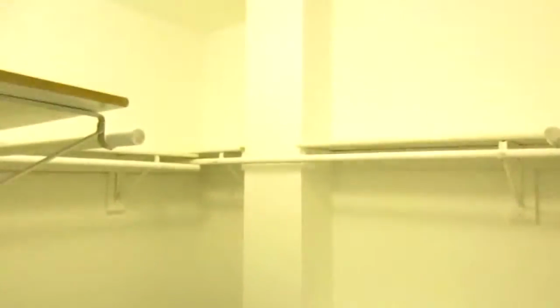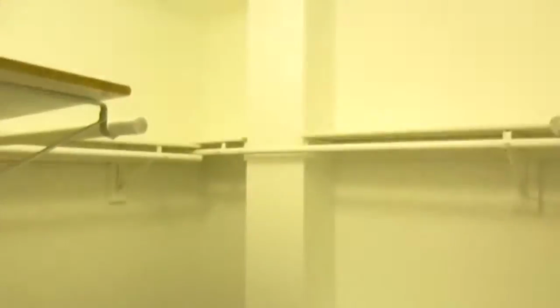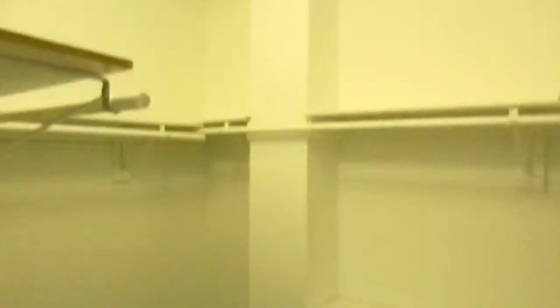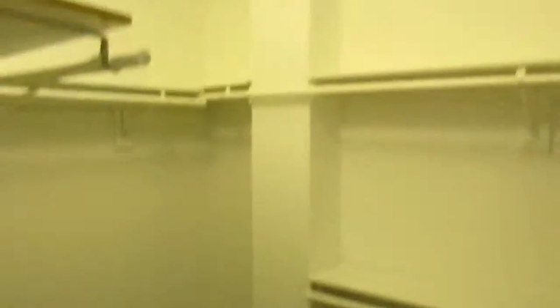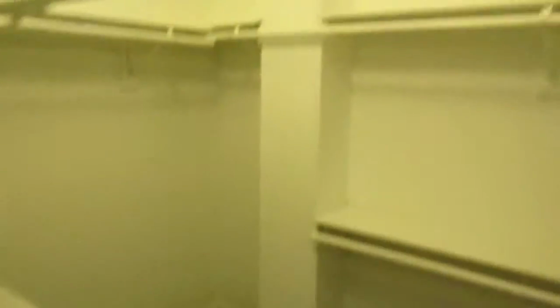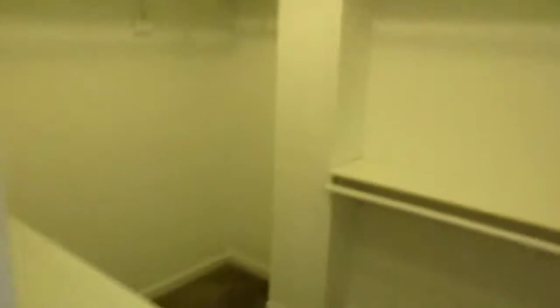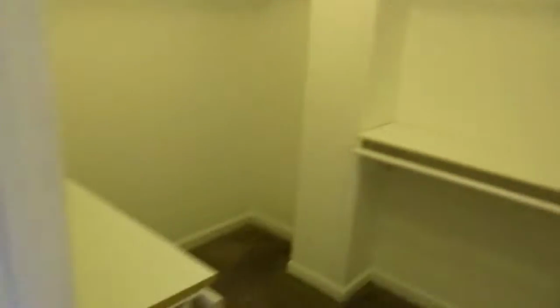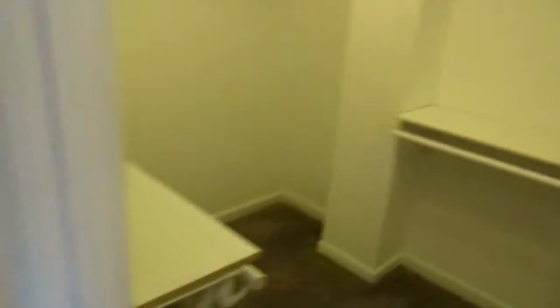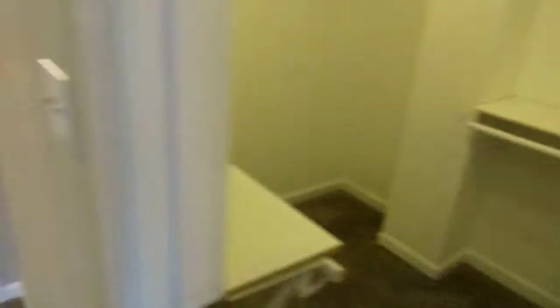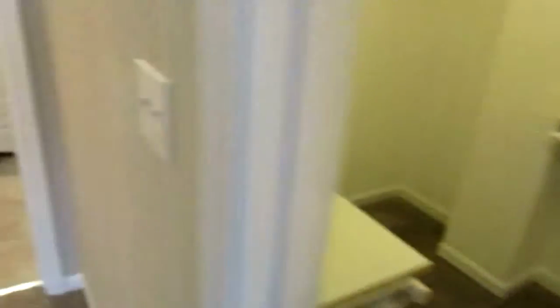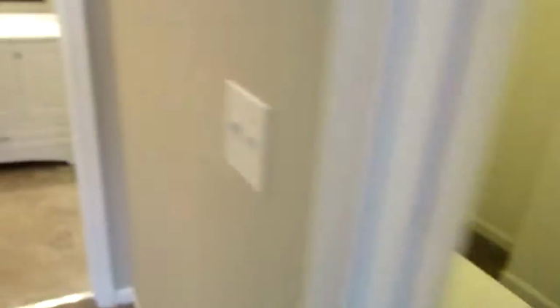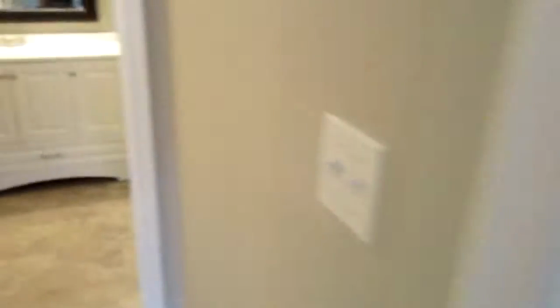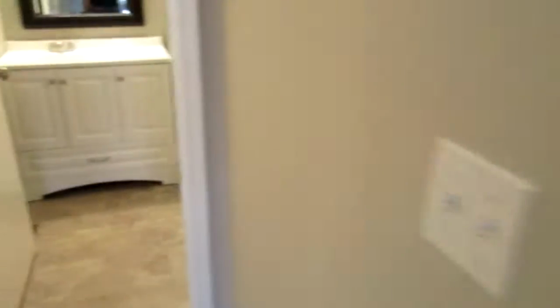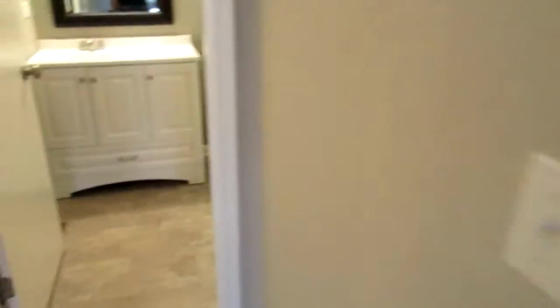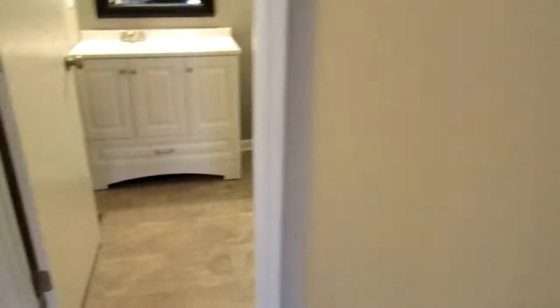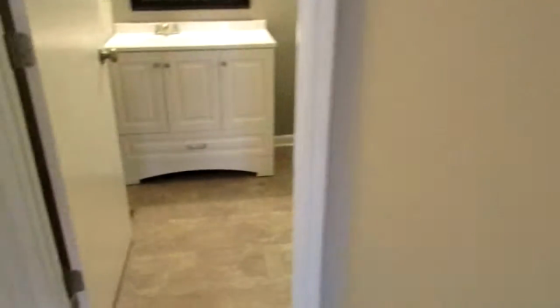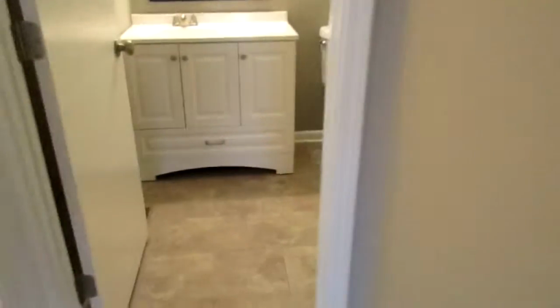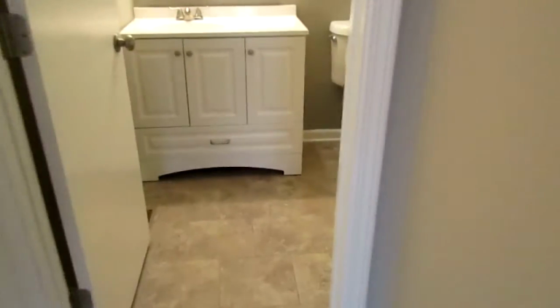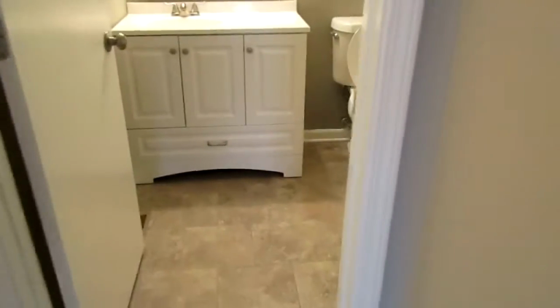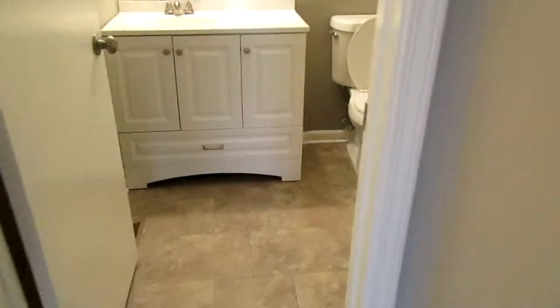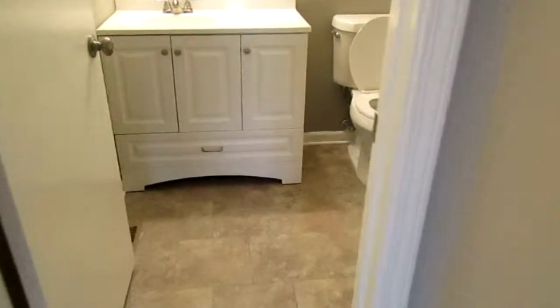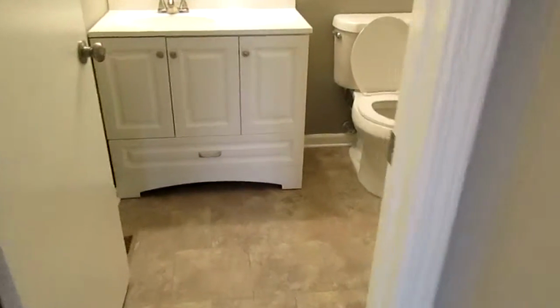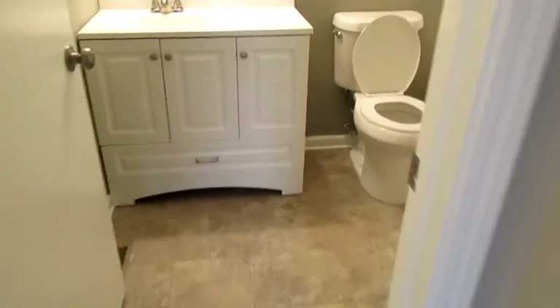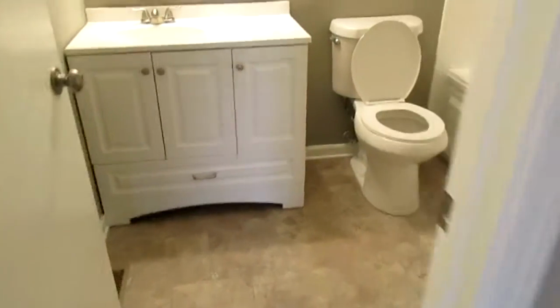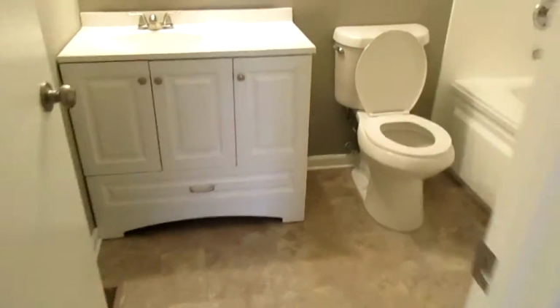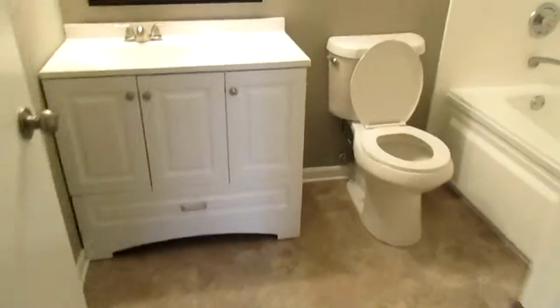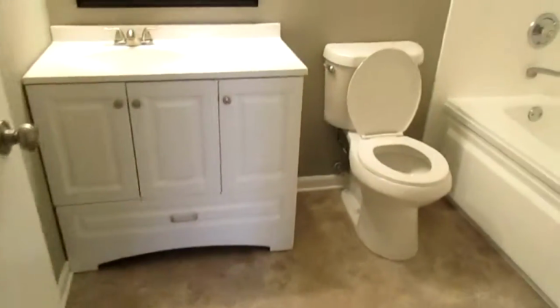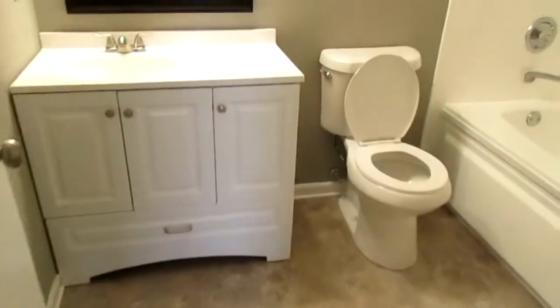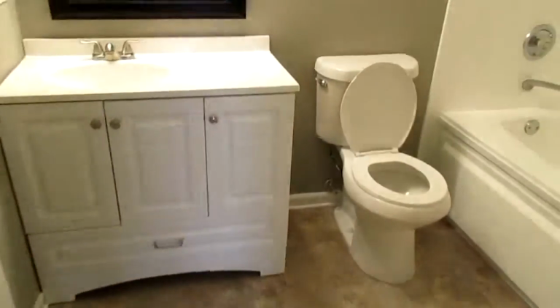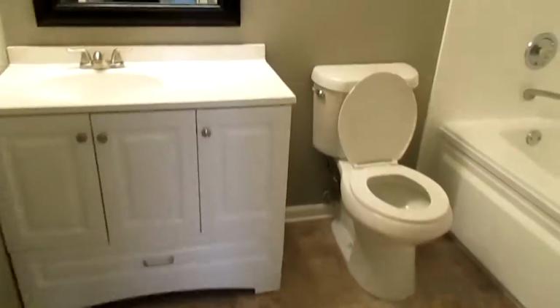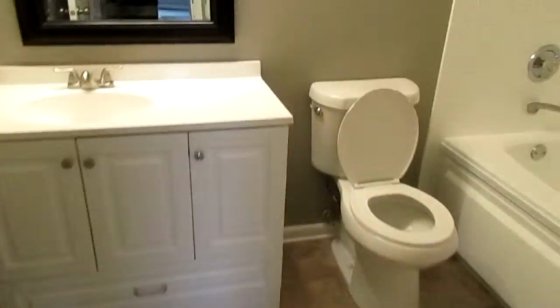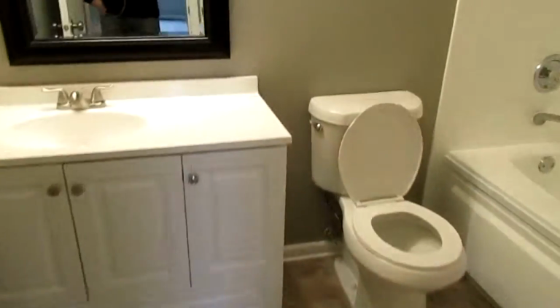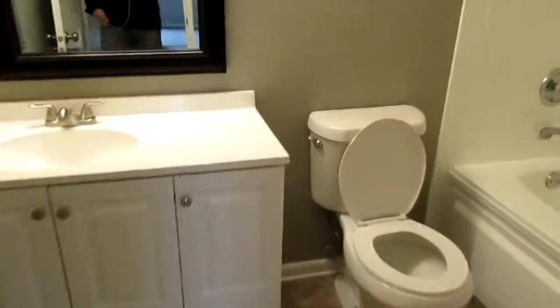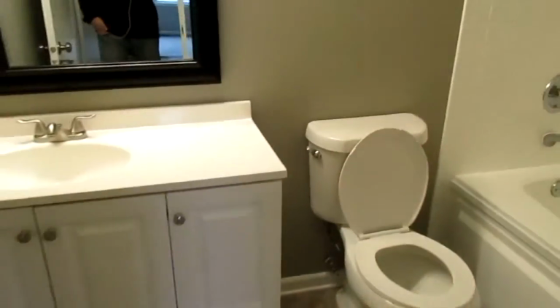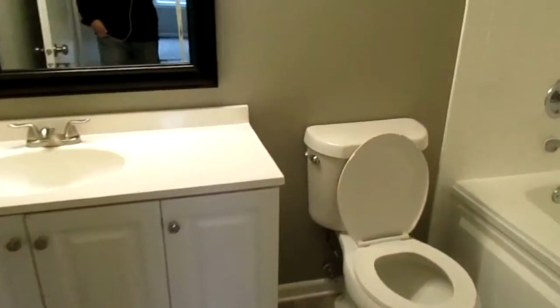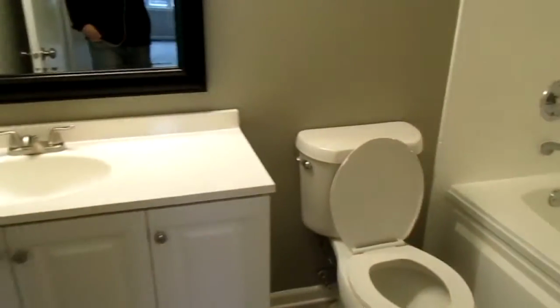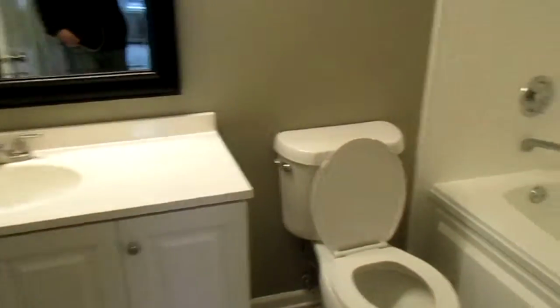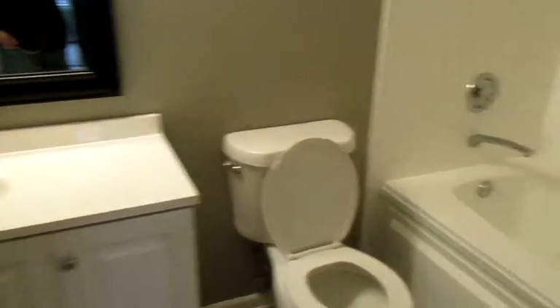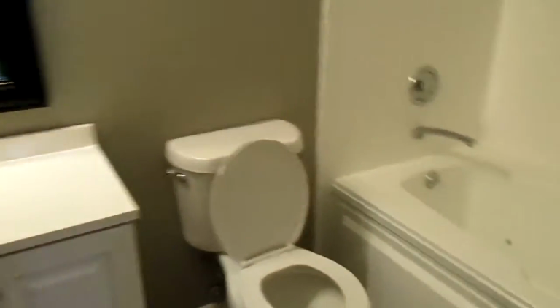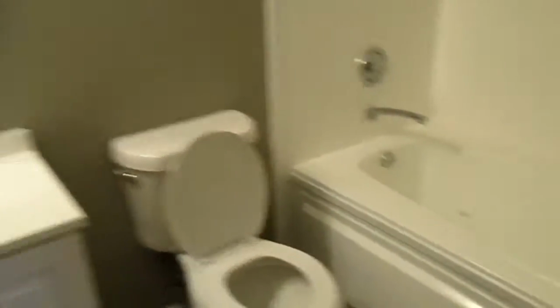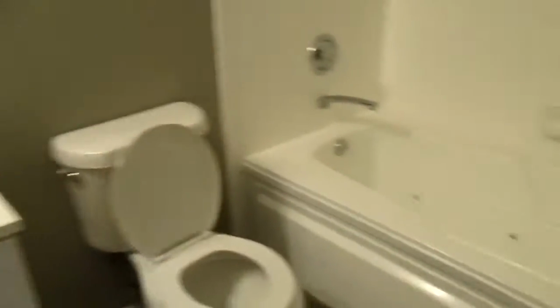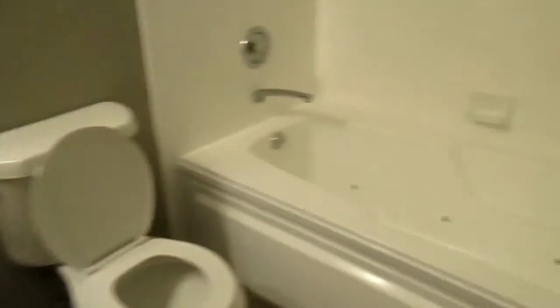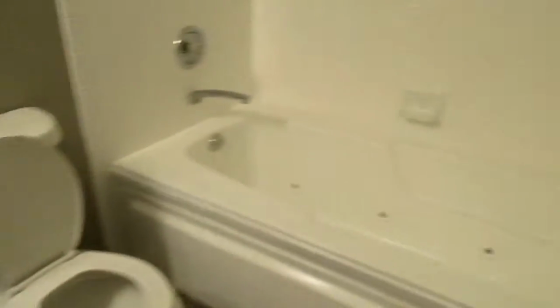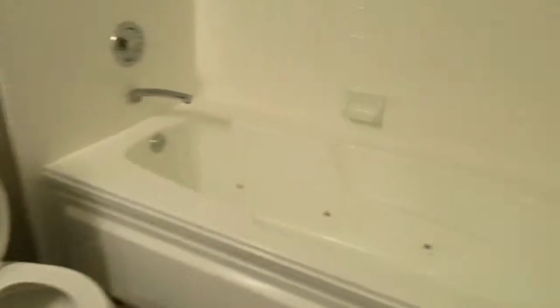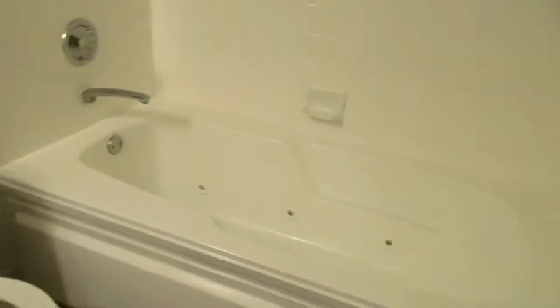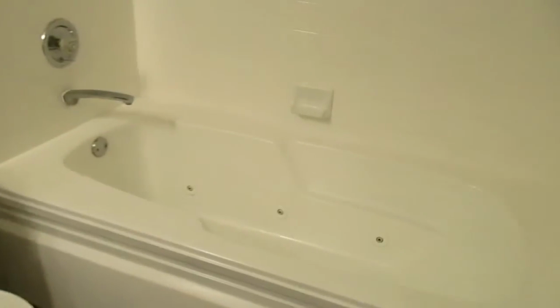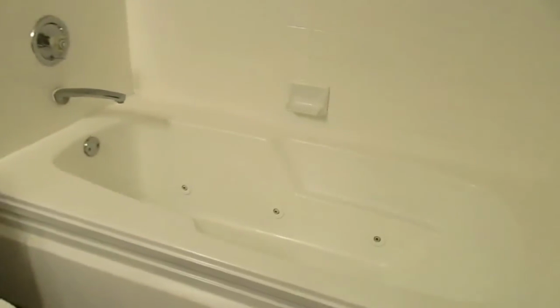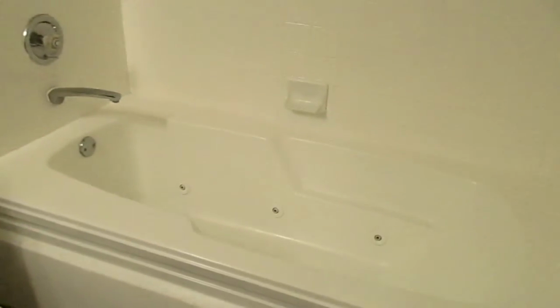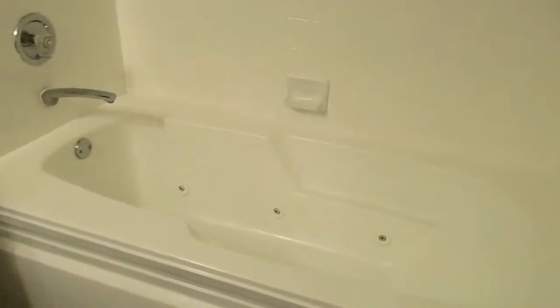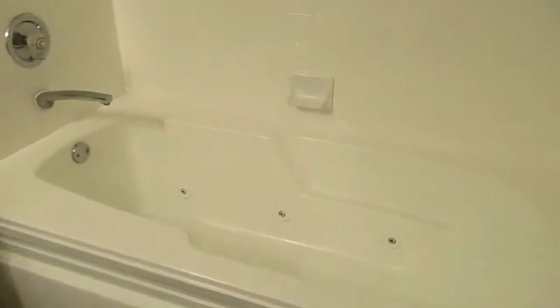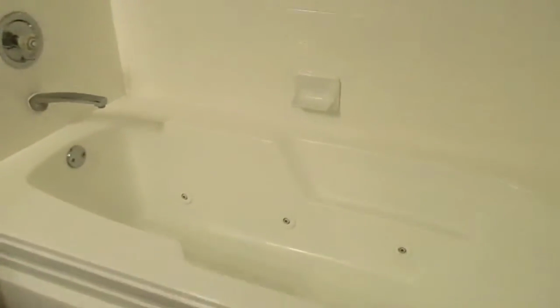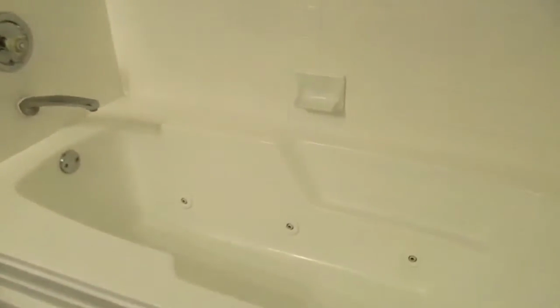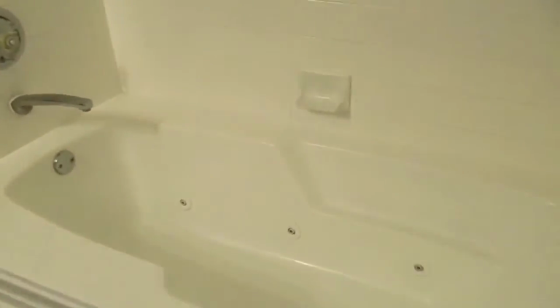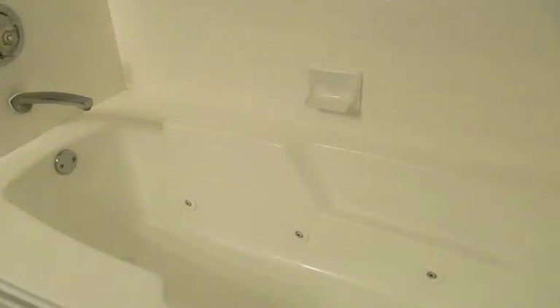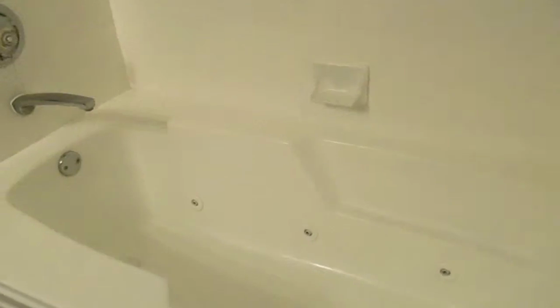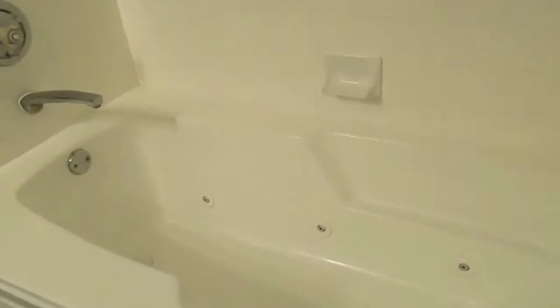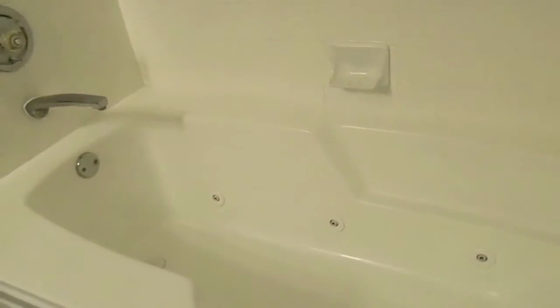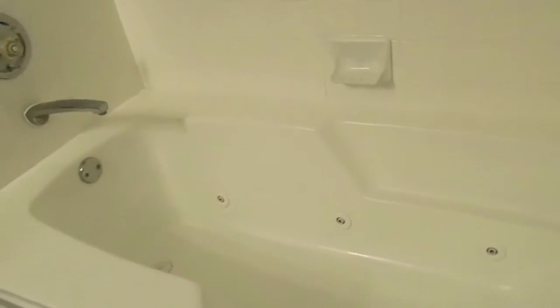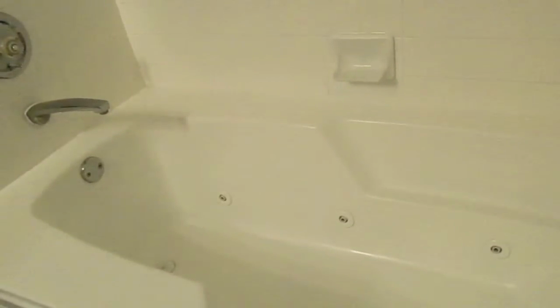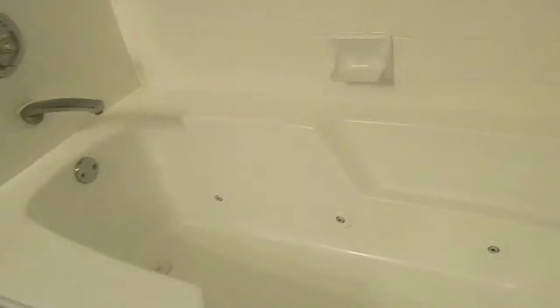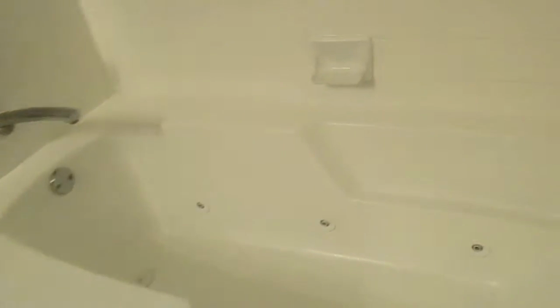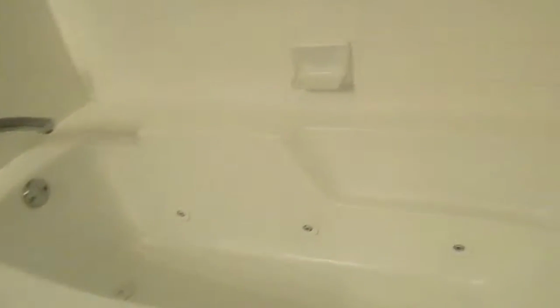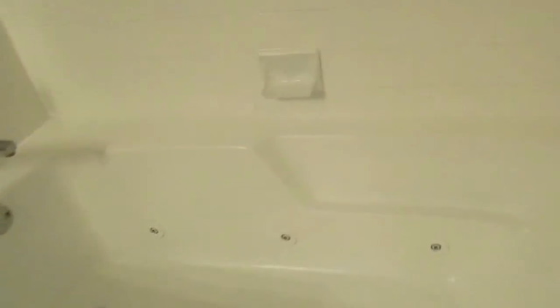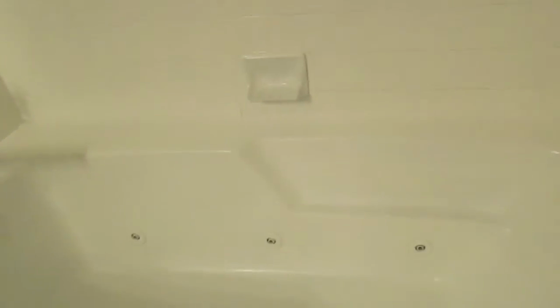And then a private master bath, sink, toilet, jacuzzi style tub.